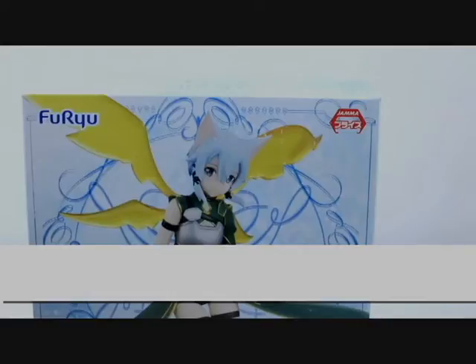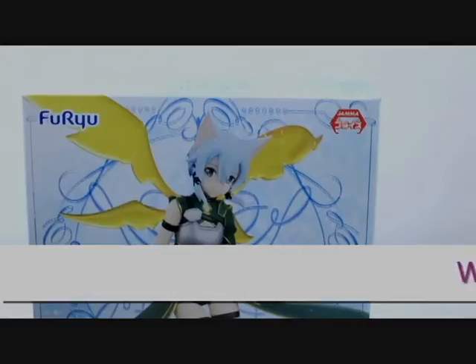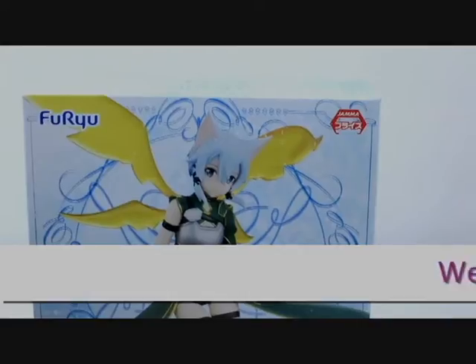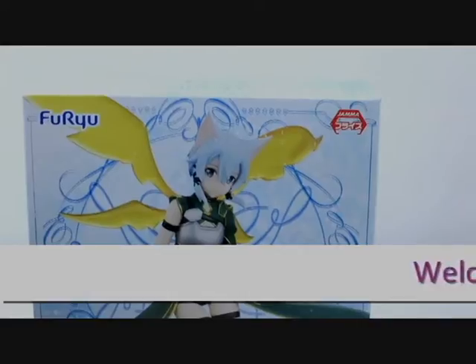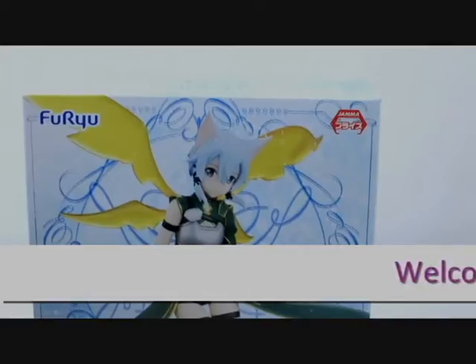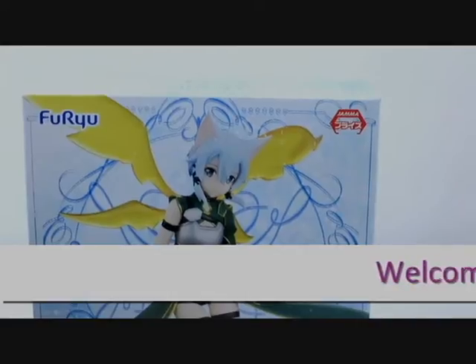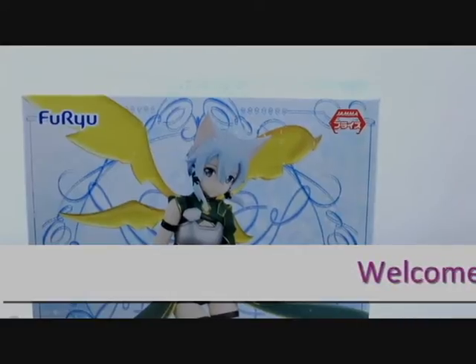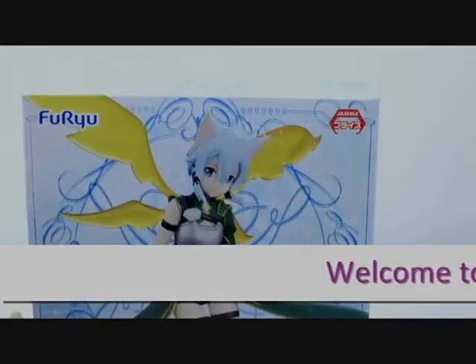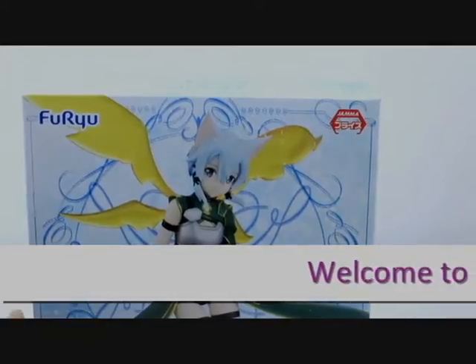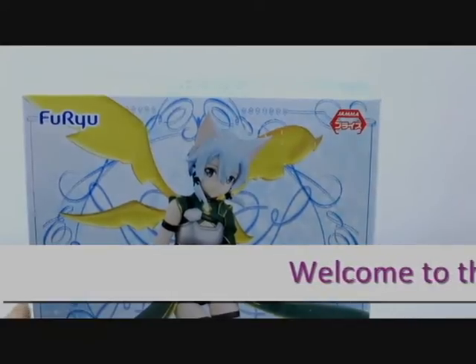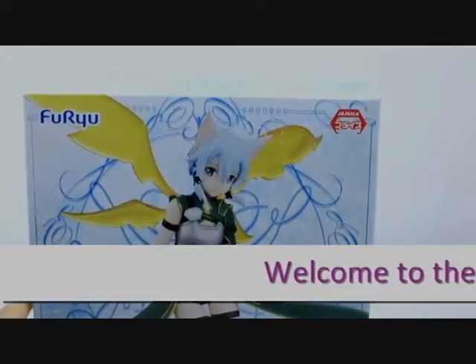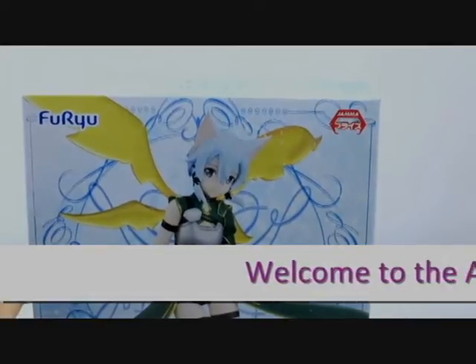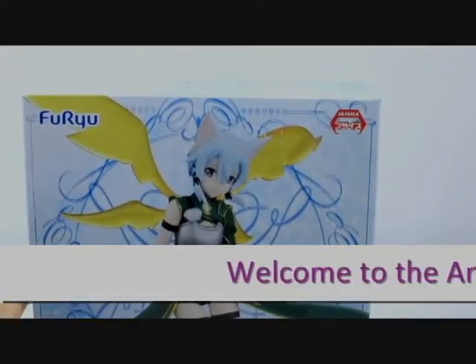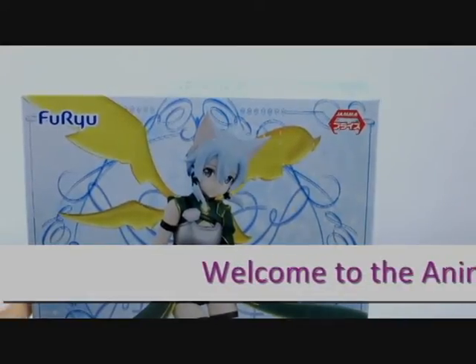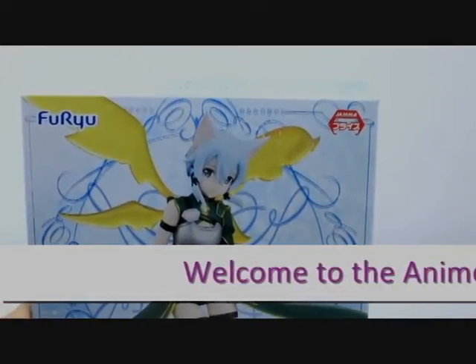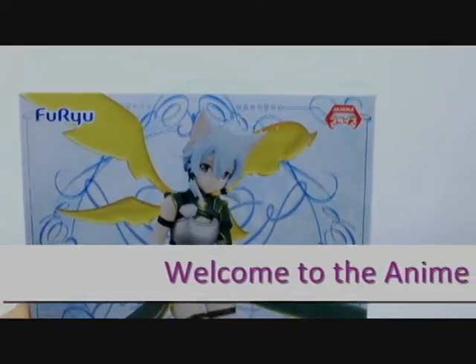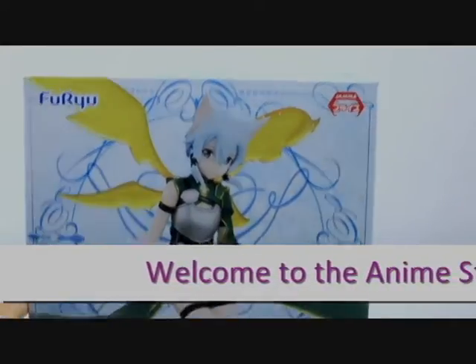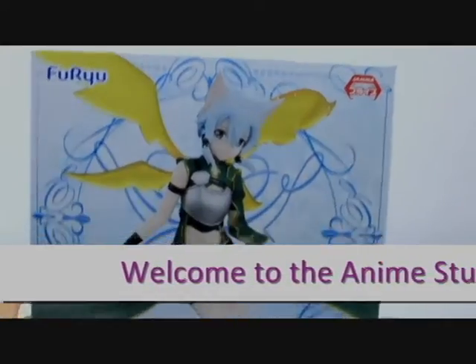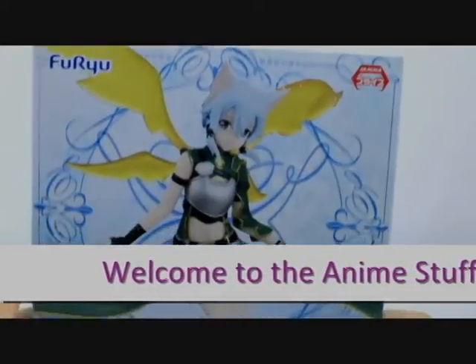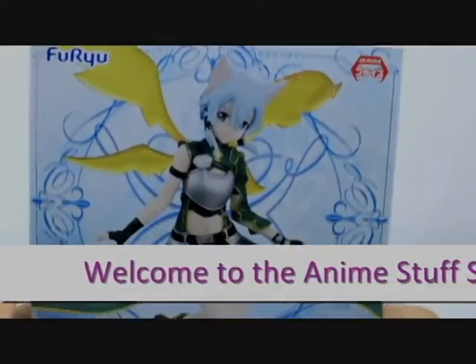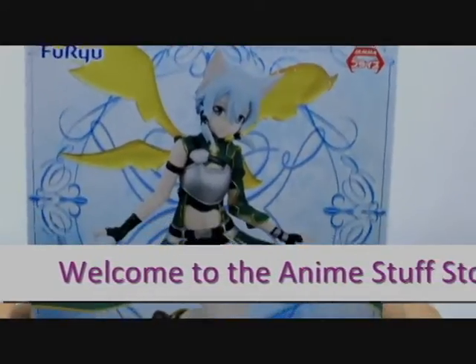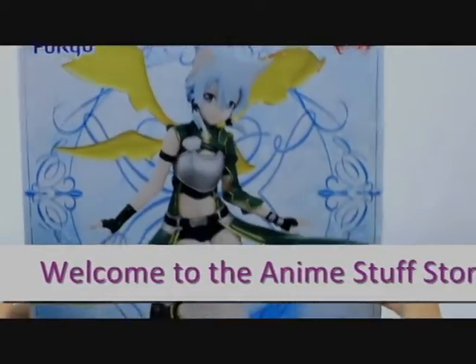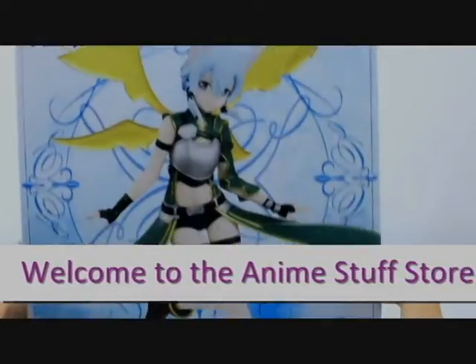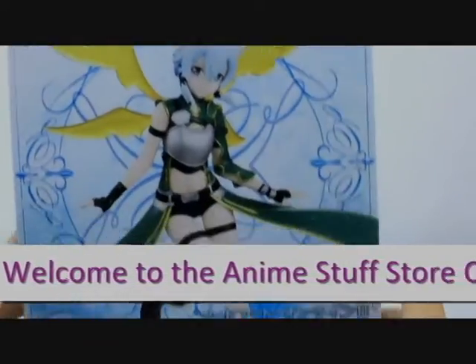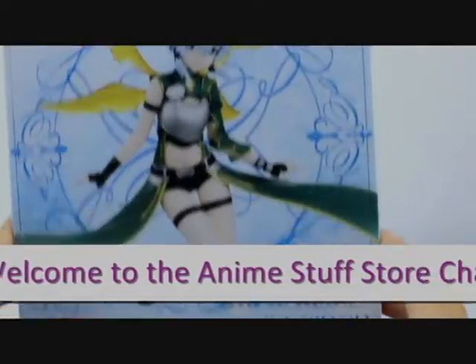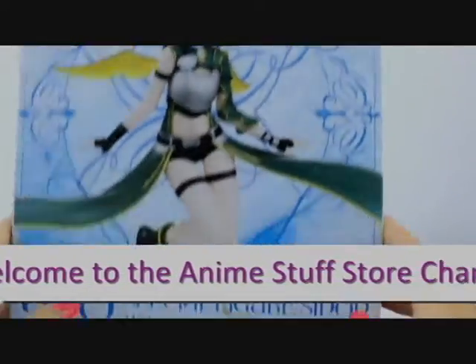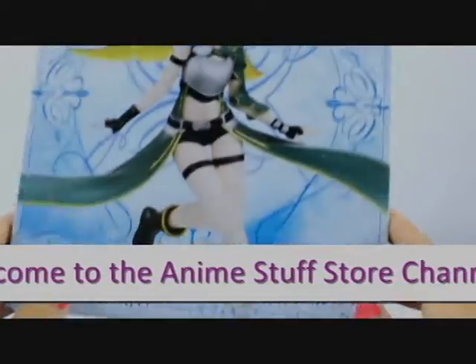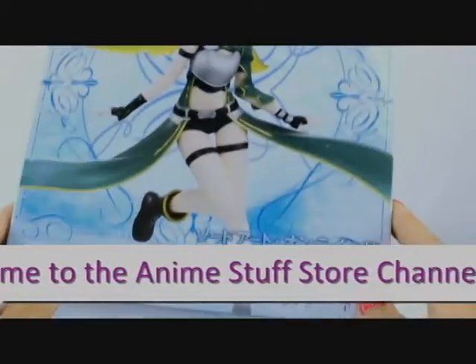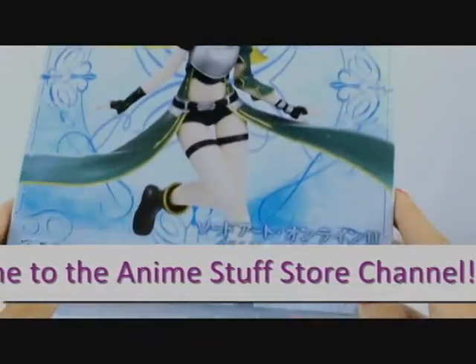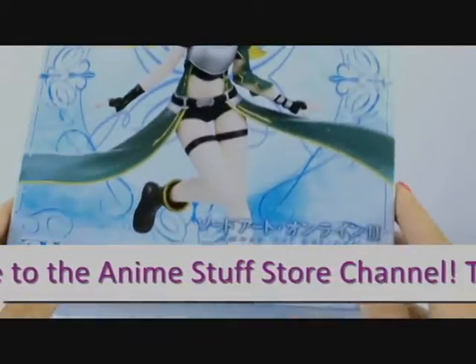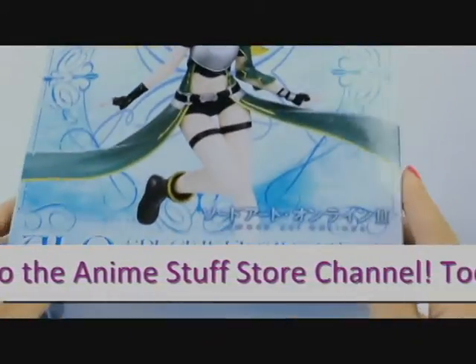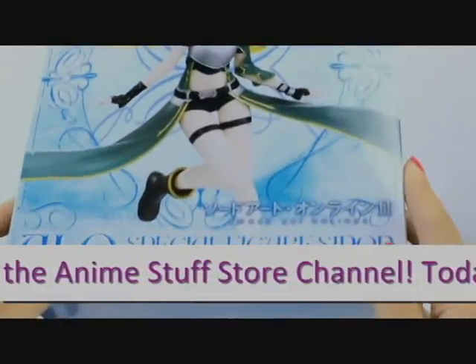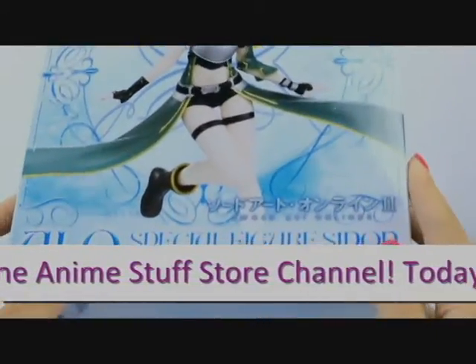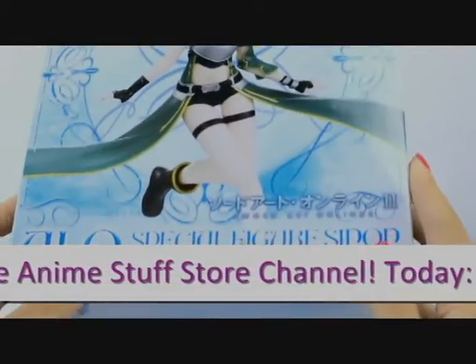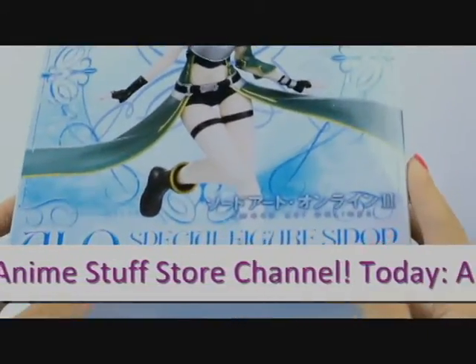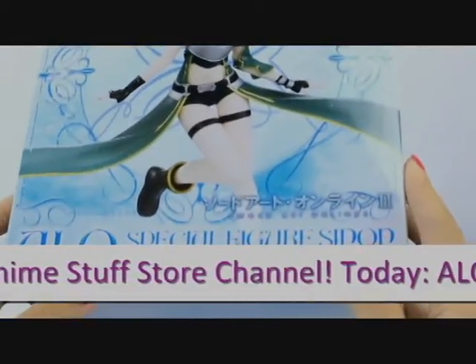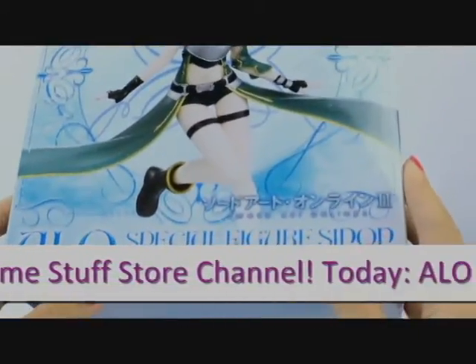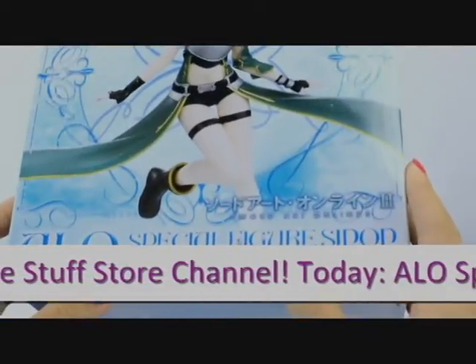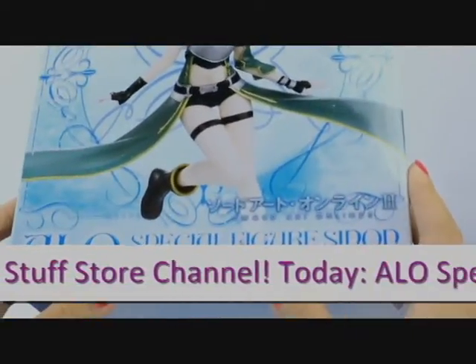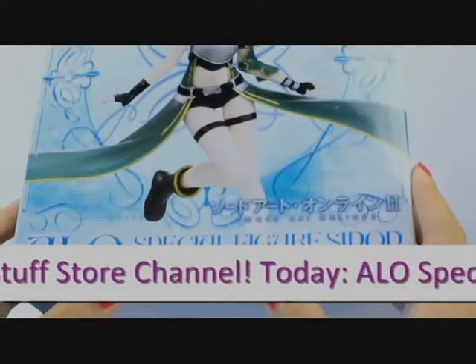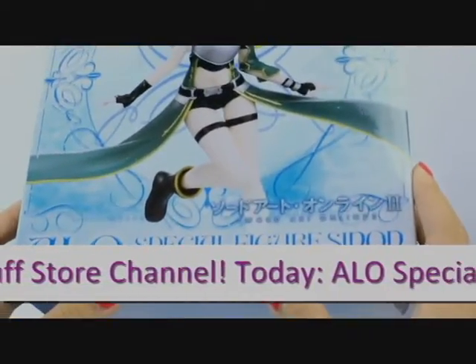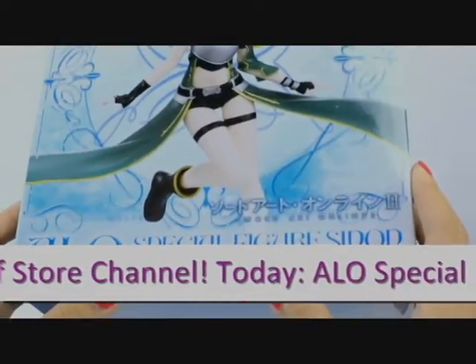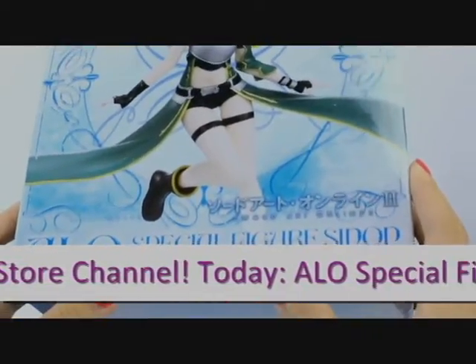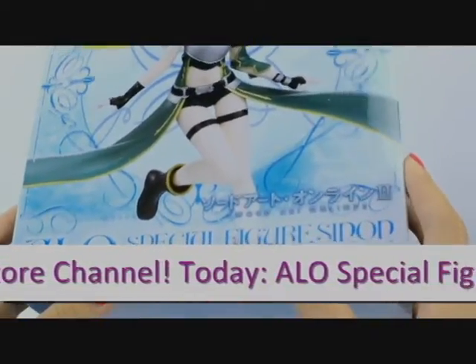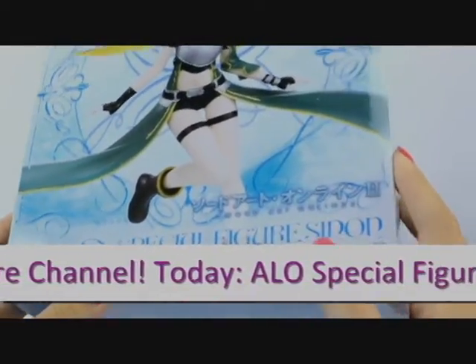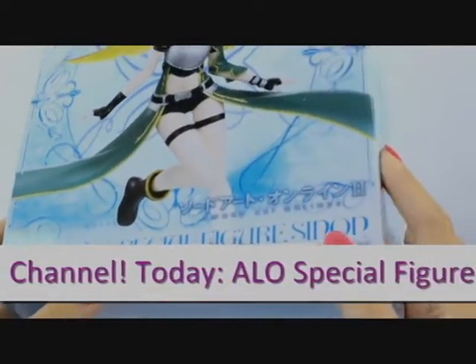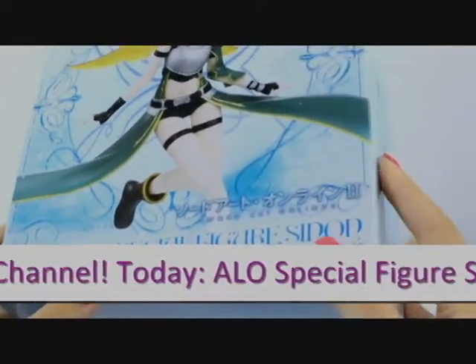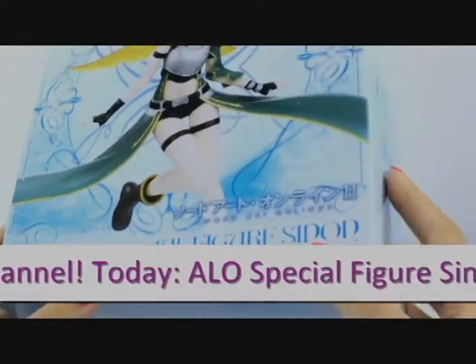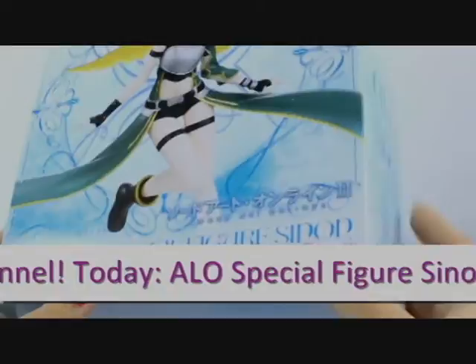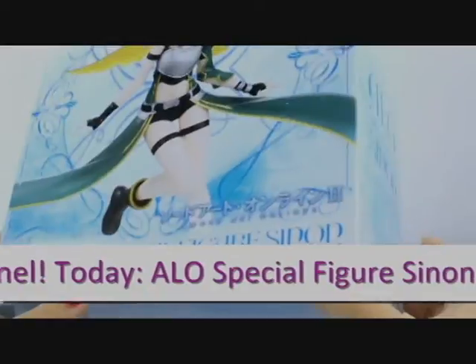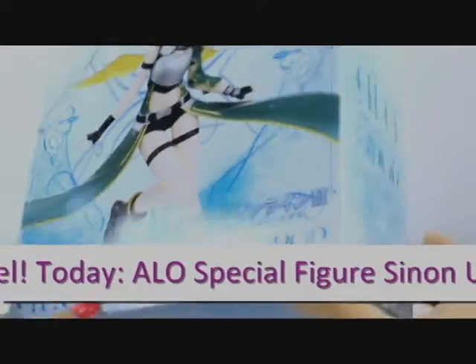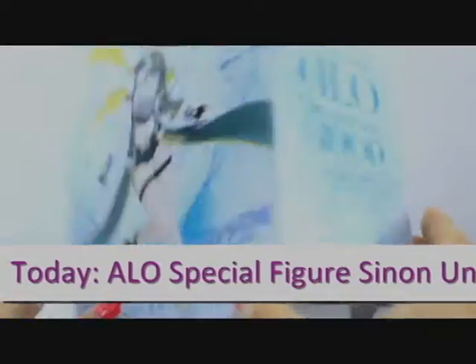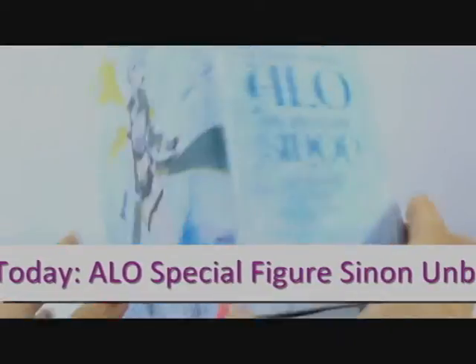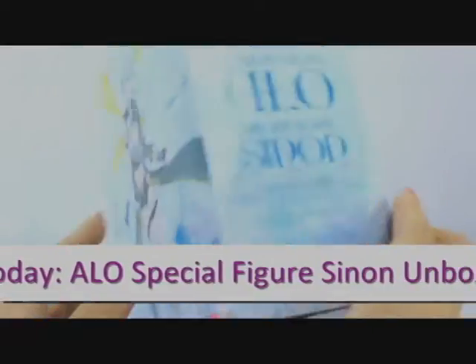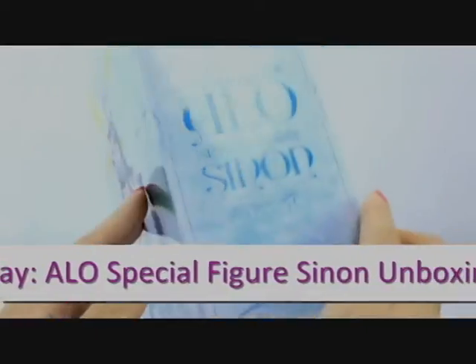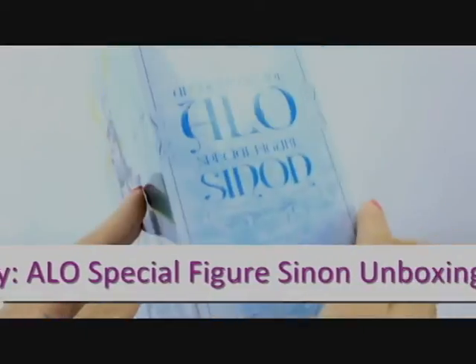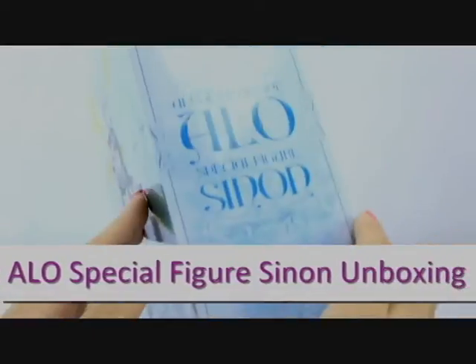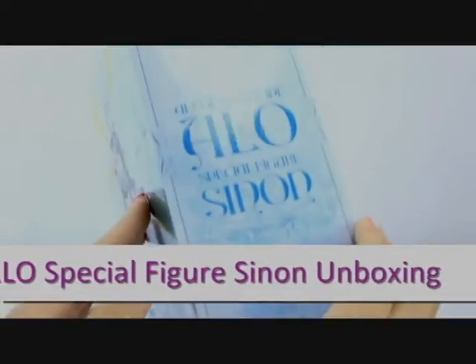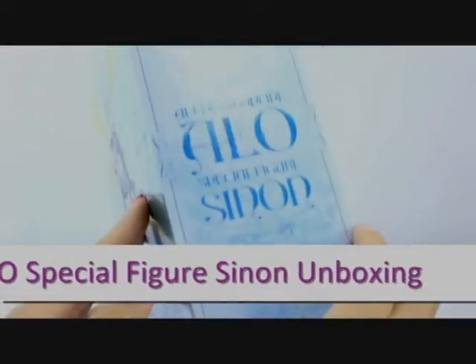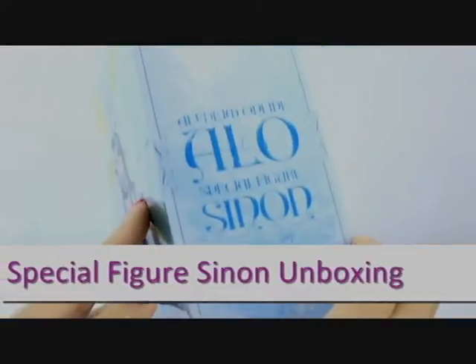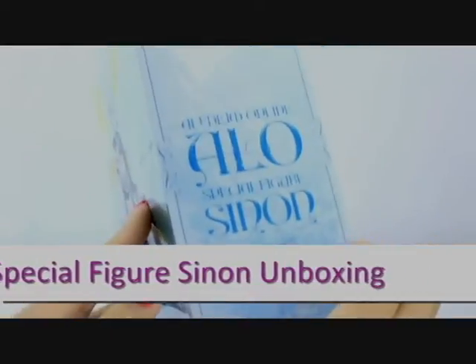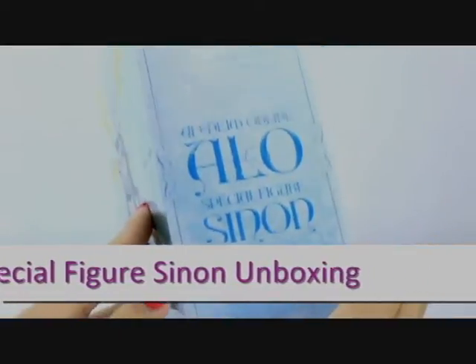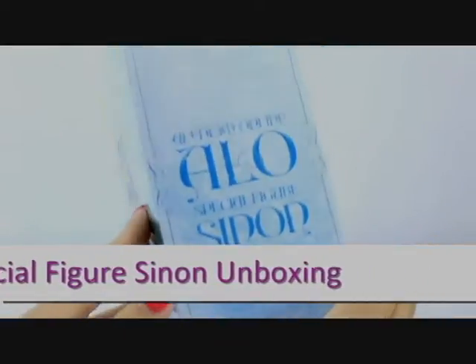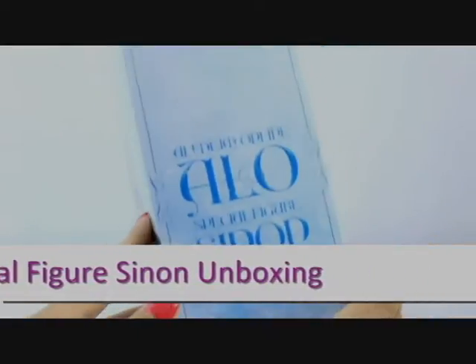Hi, welcome to the Anime Stuff Store channel. Today we will unbox ALO Special Figure Sinon from Sword Art Online 2.